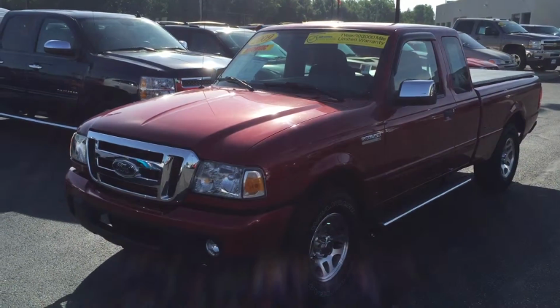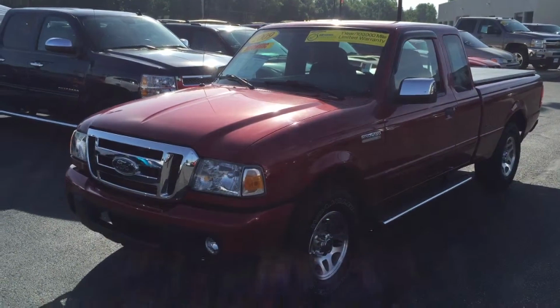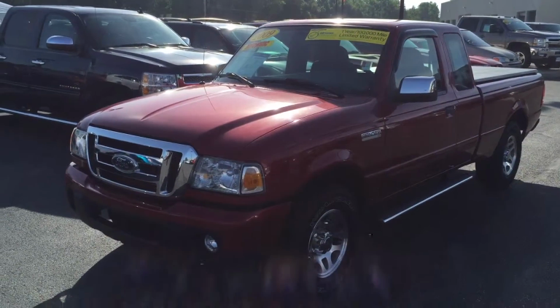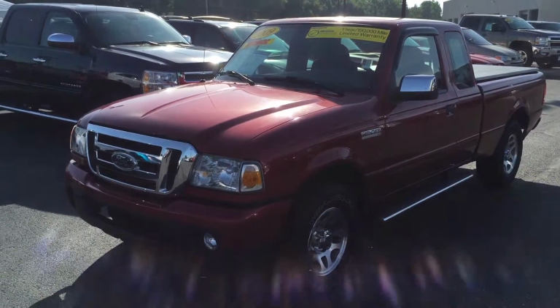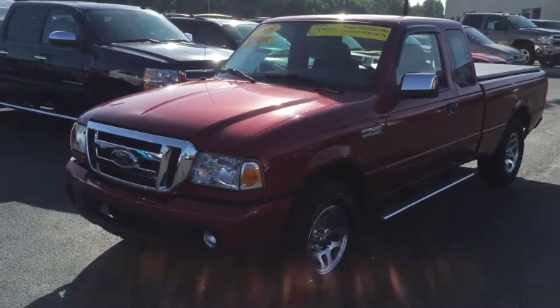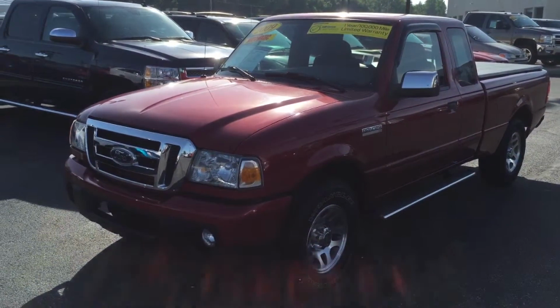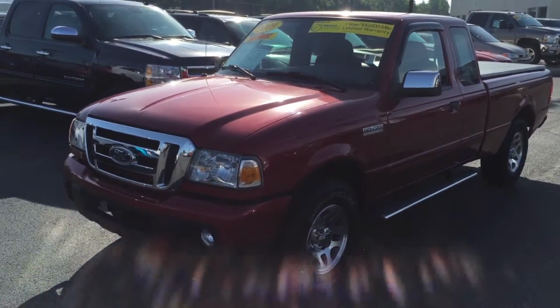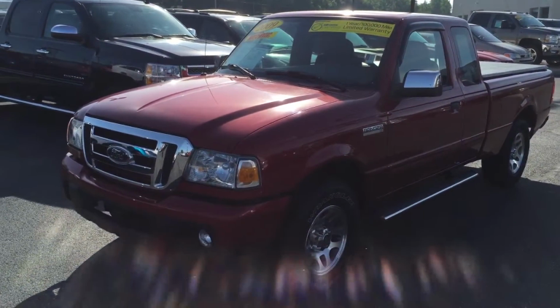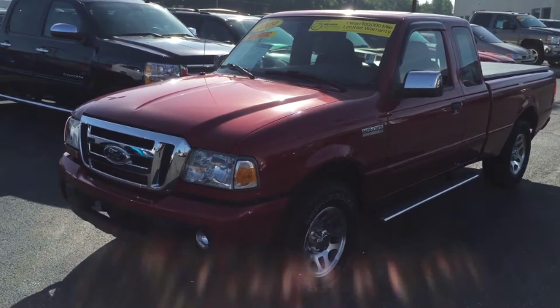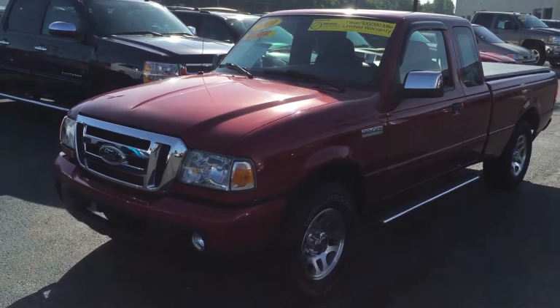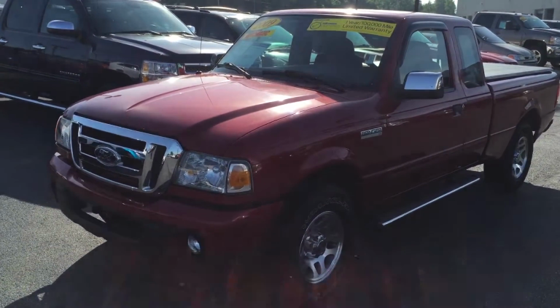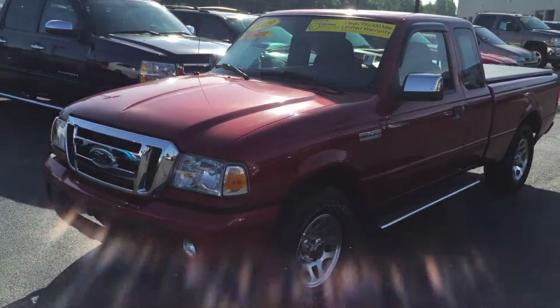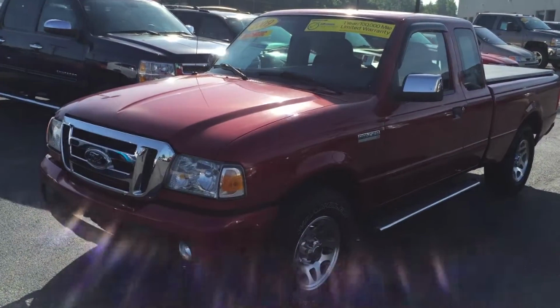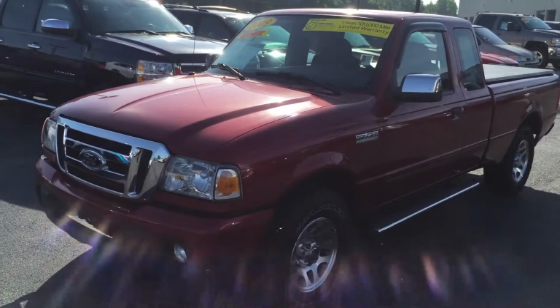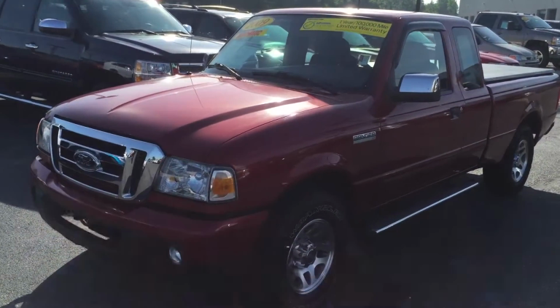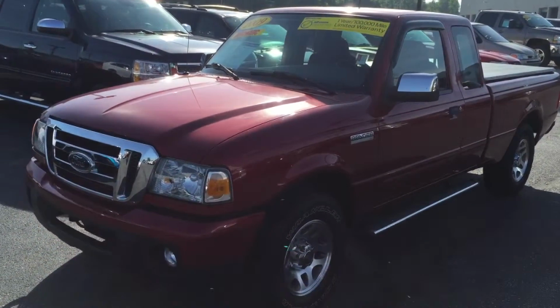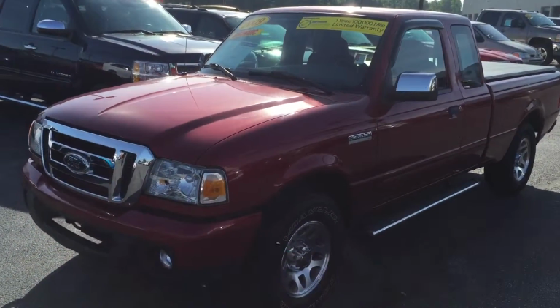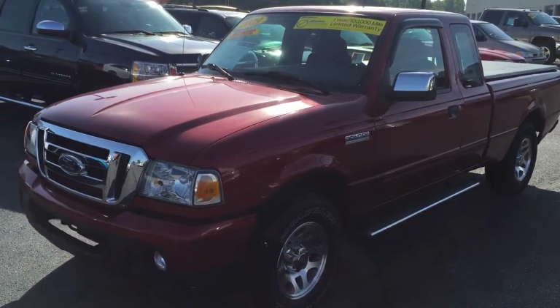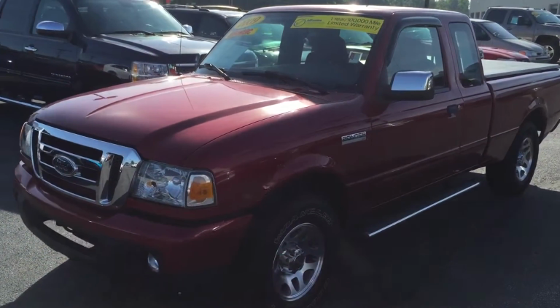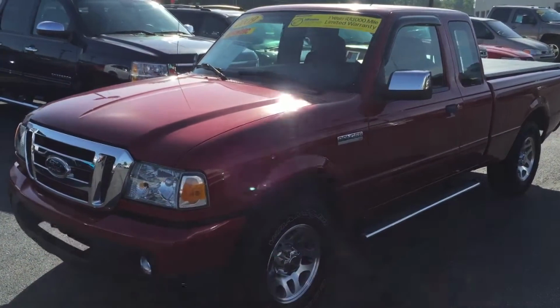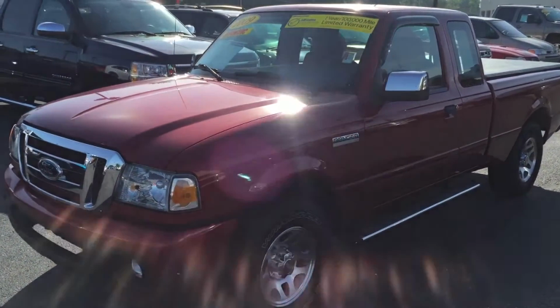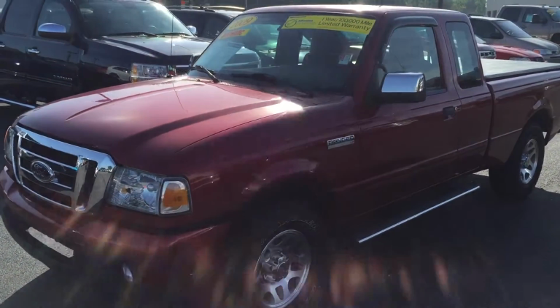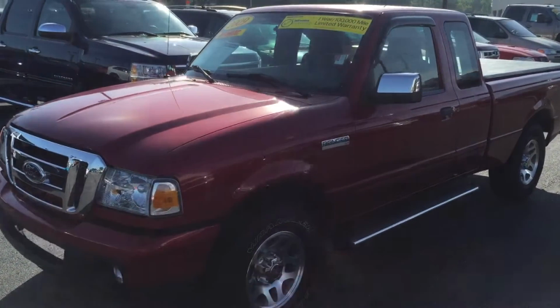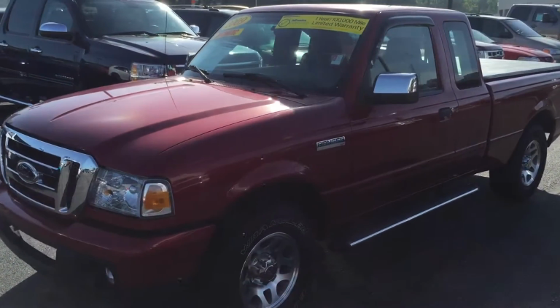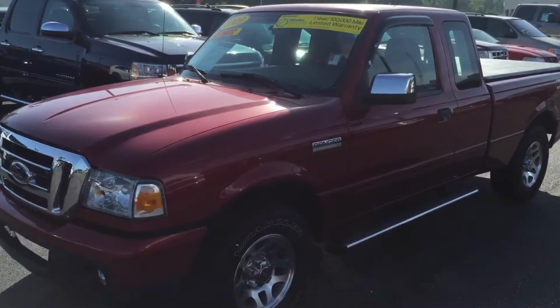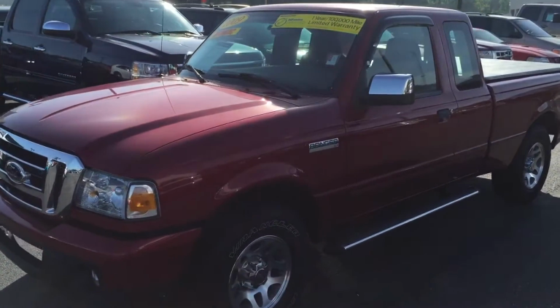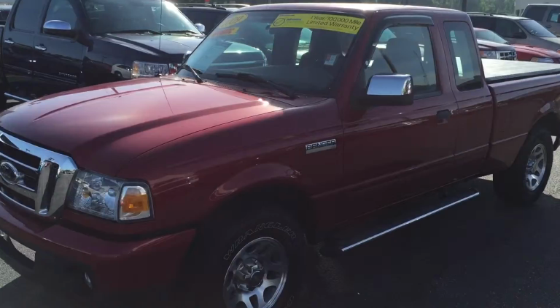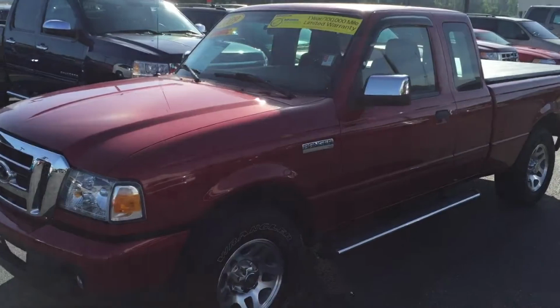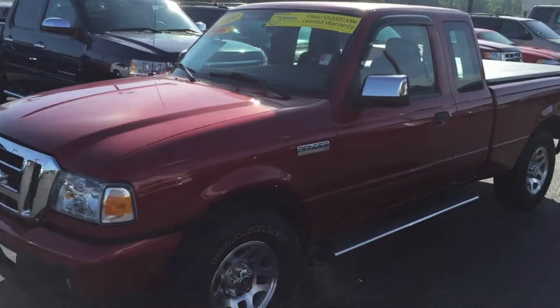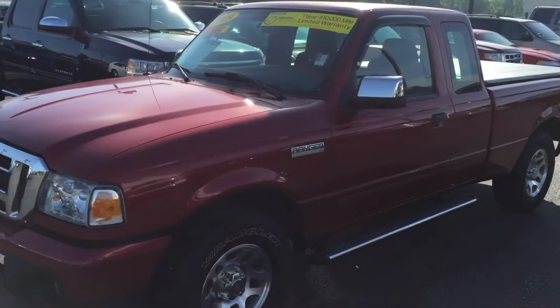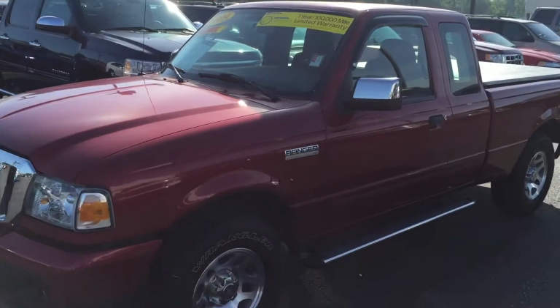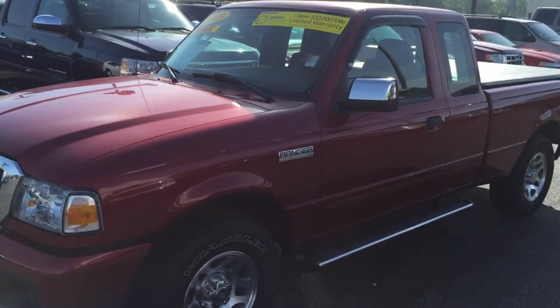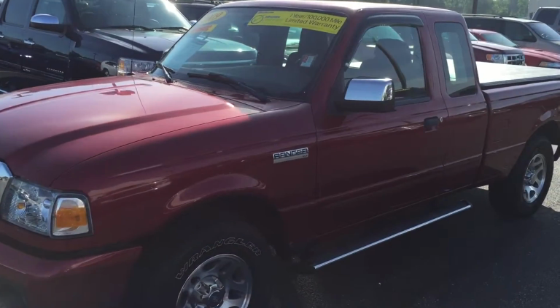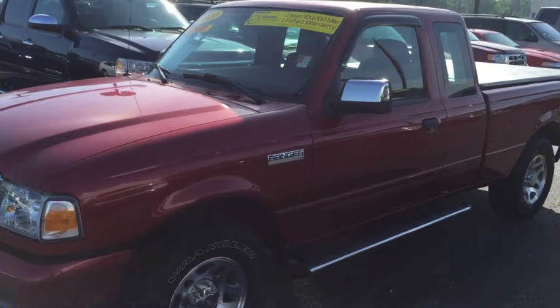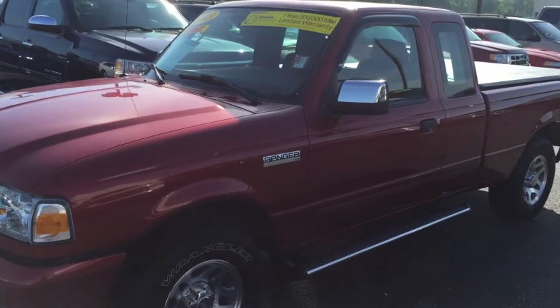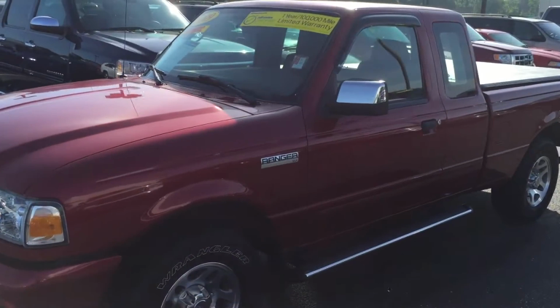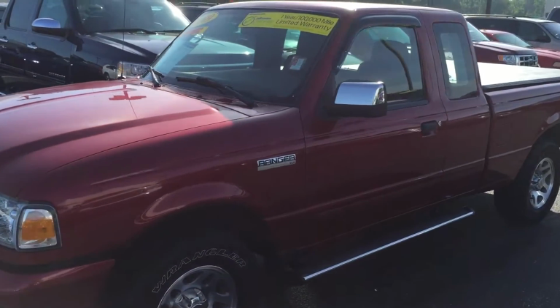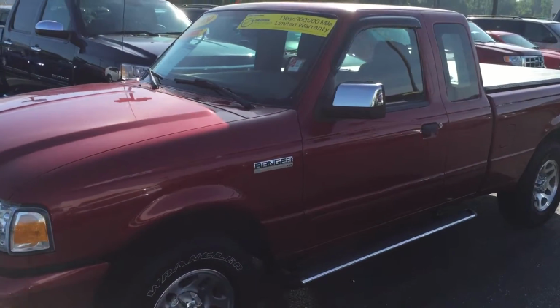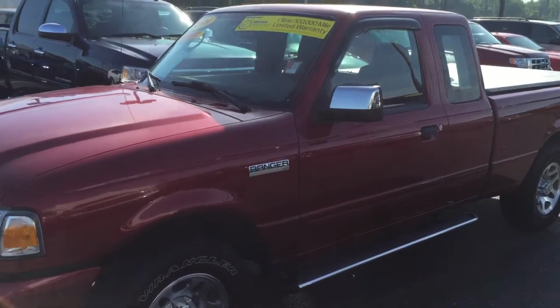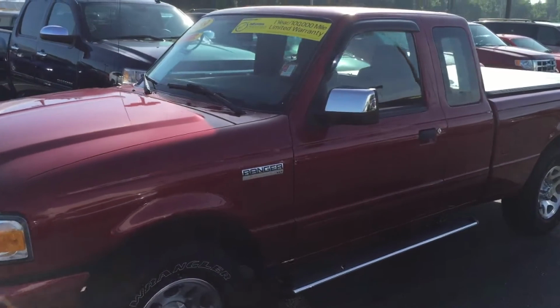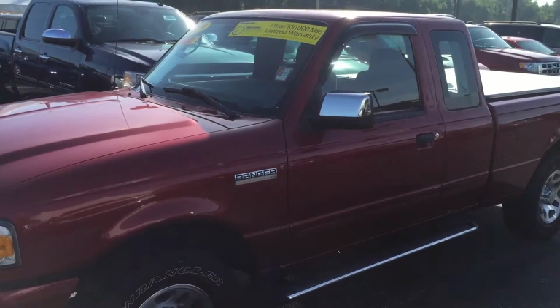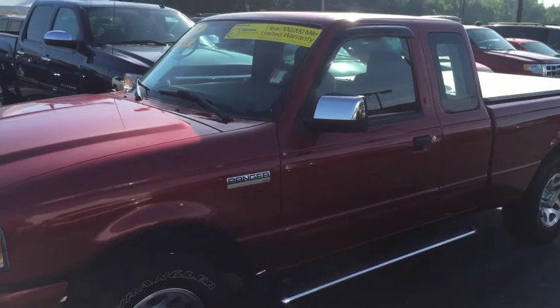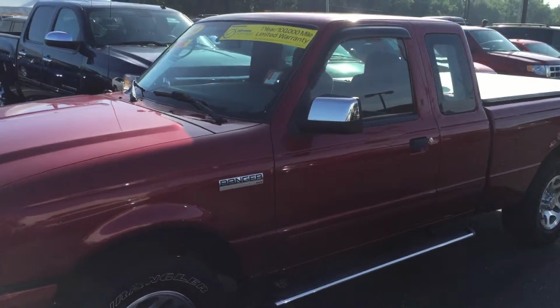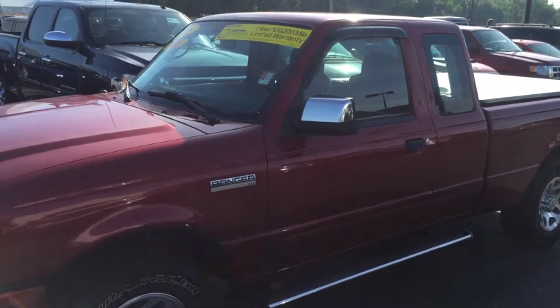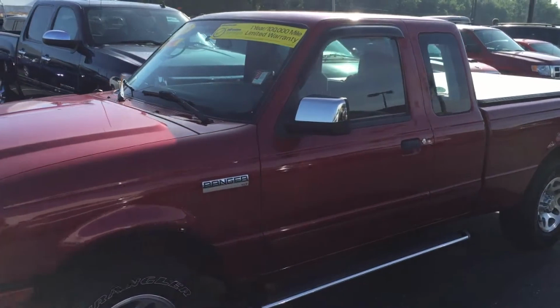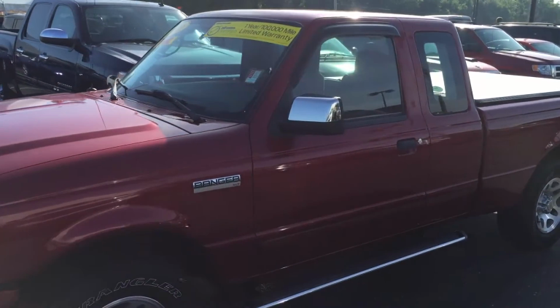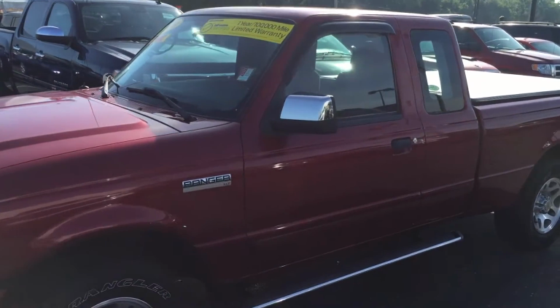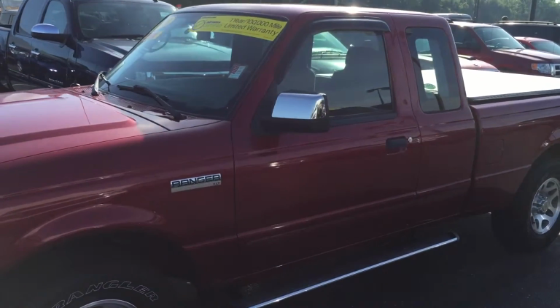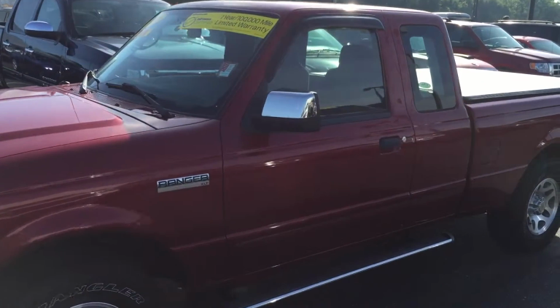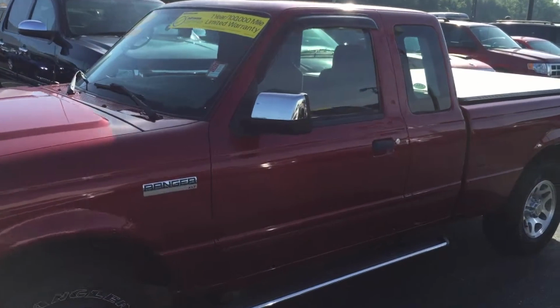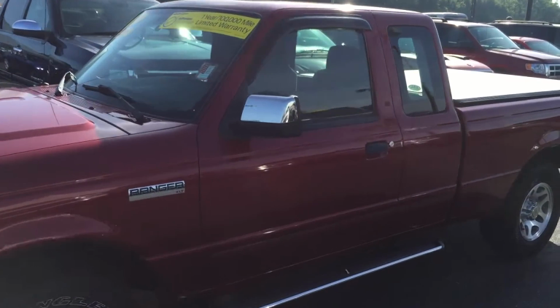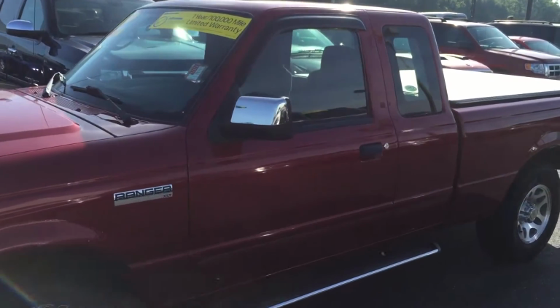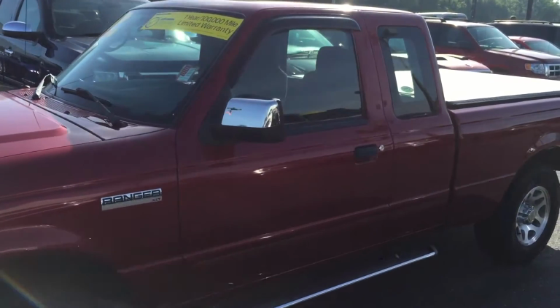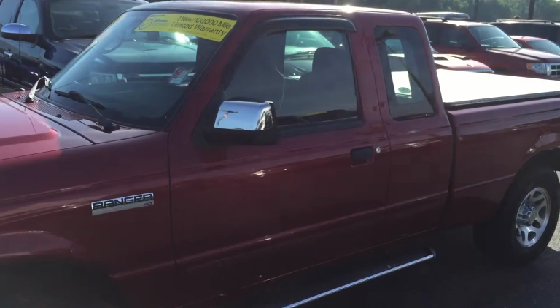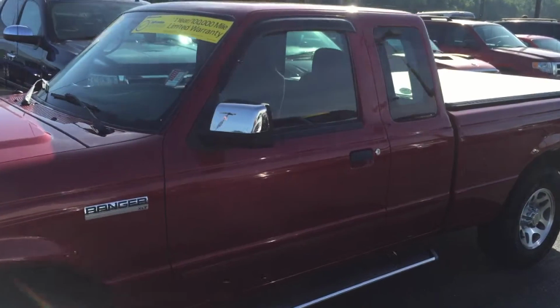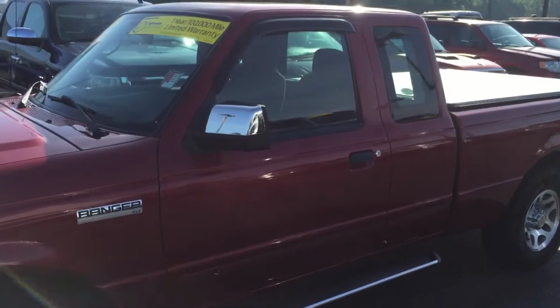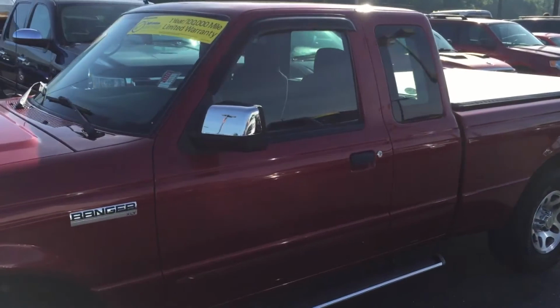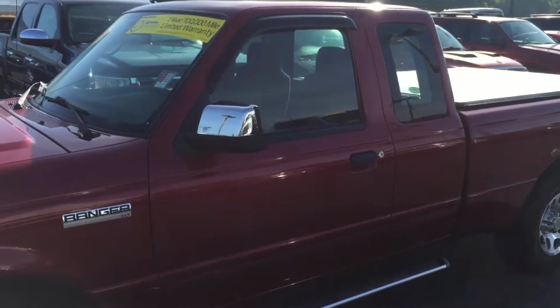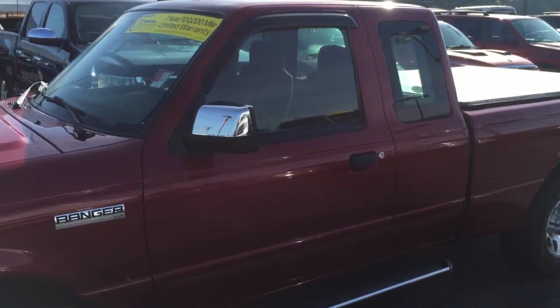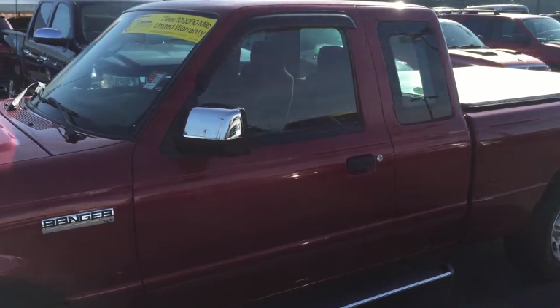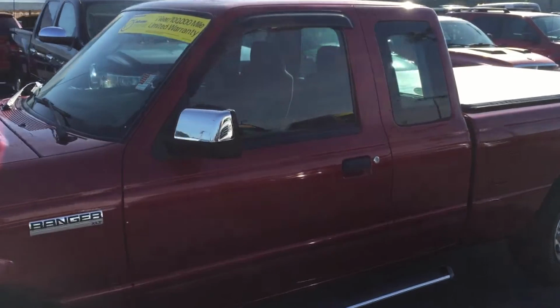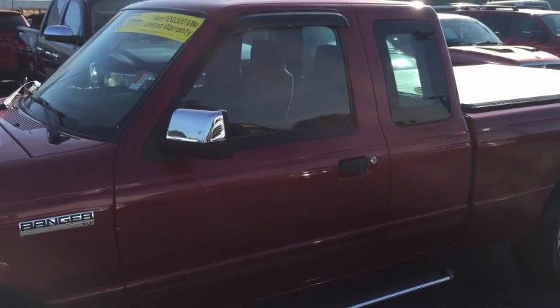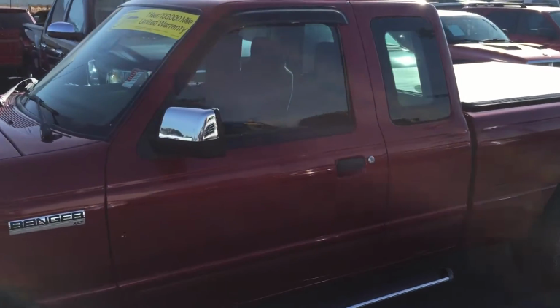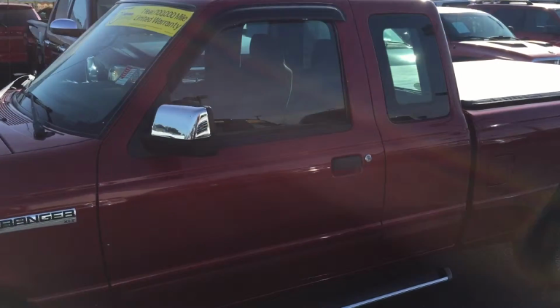Hi Elizabeth, this is Andrew Jones at Bill S's Ford. This is the 2009 Ford Ranger you inquired about online.